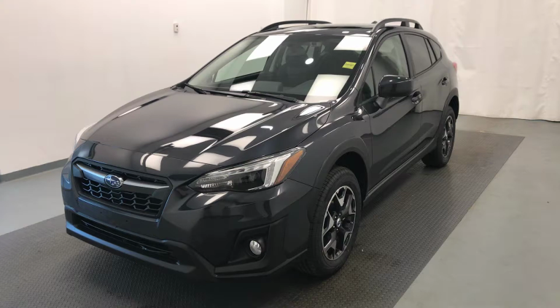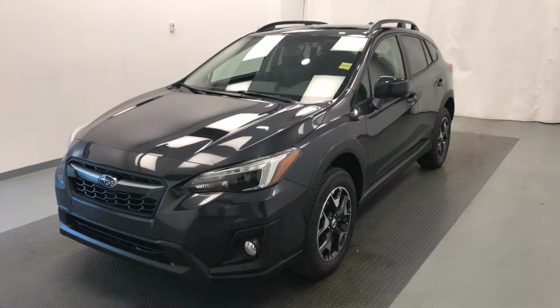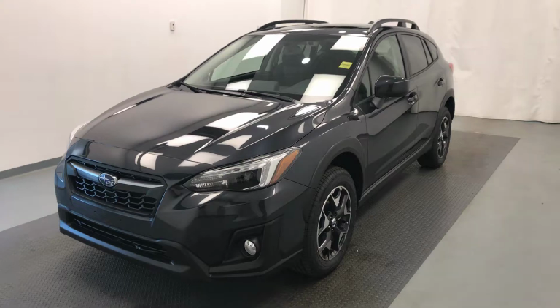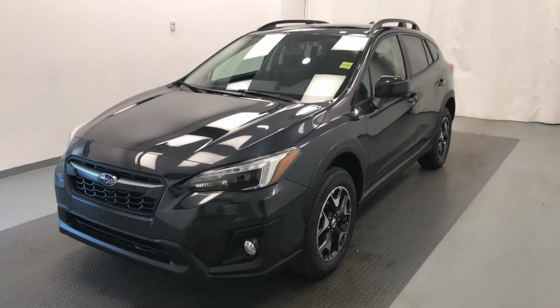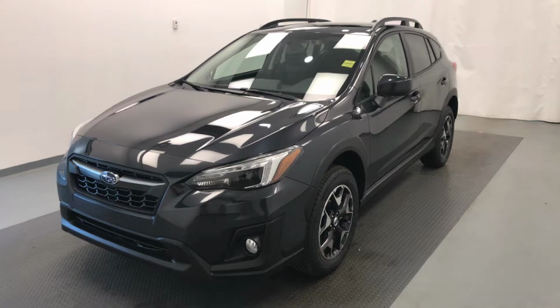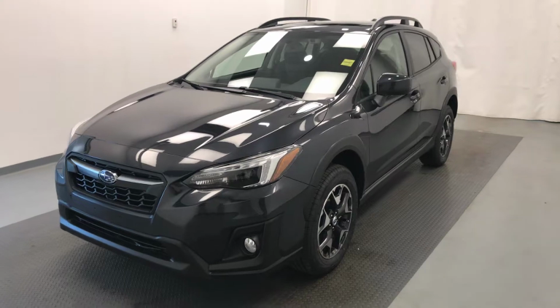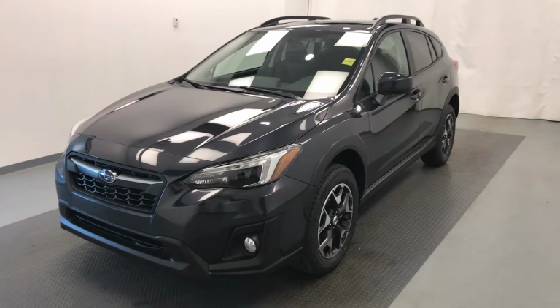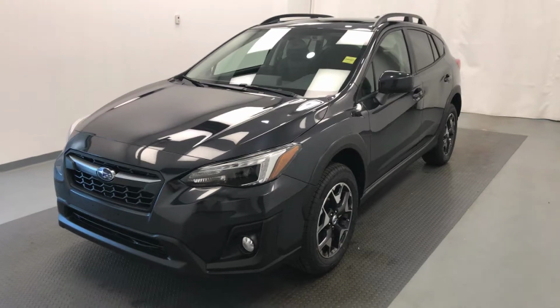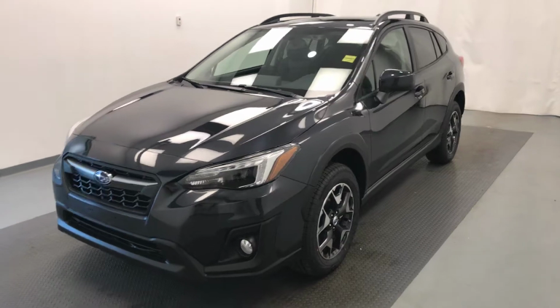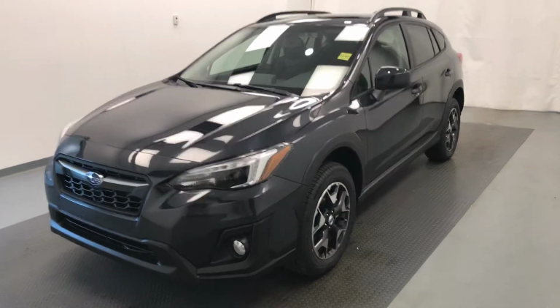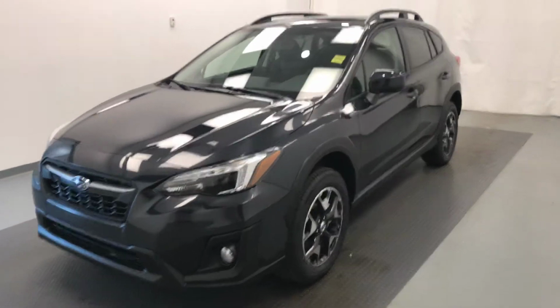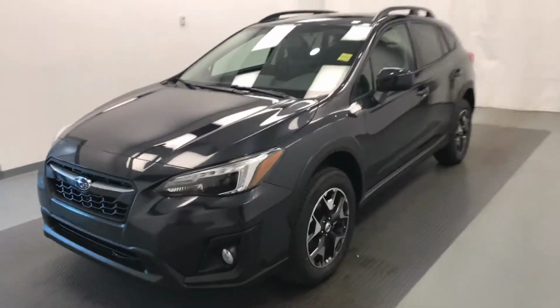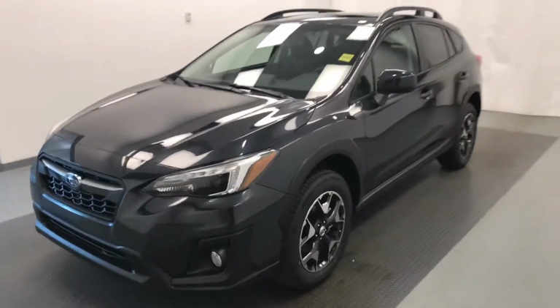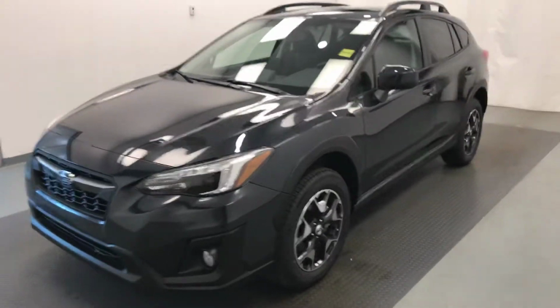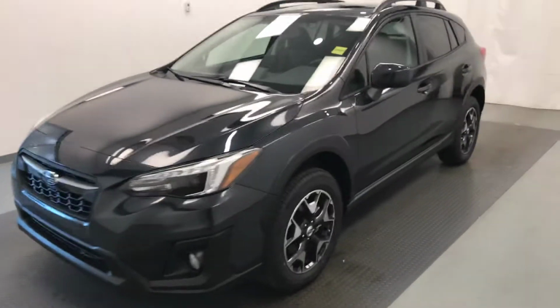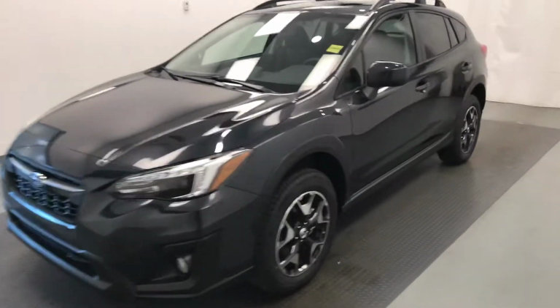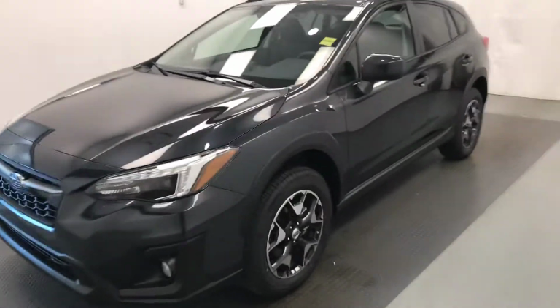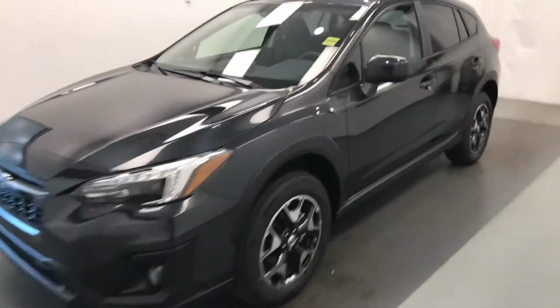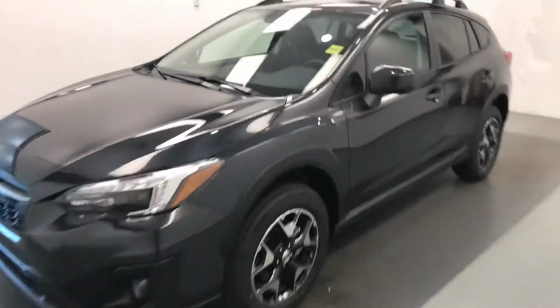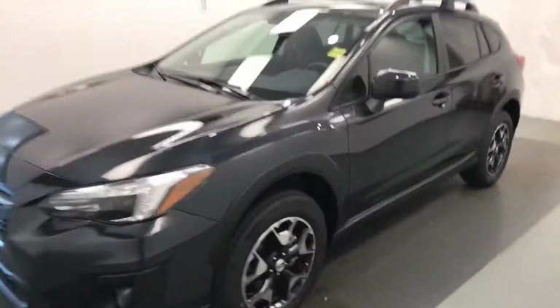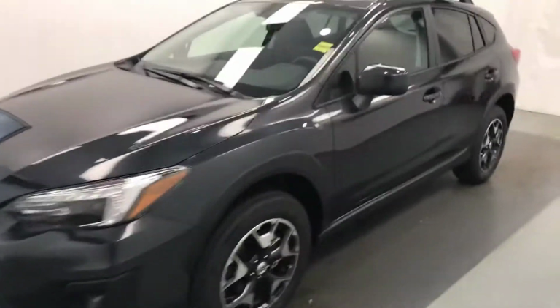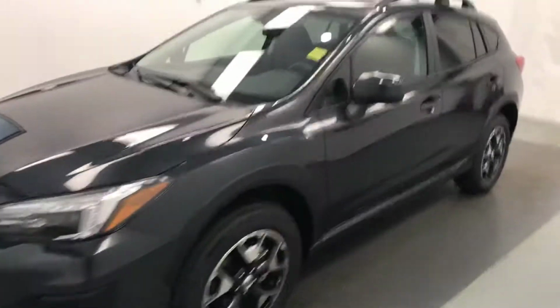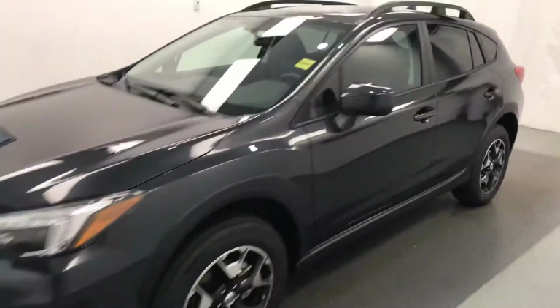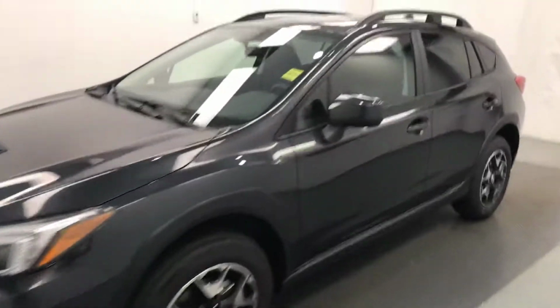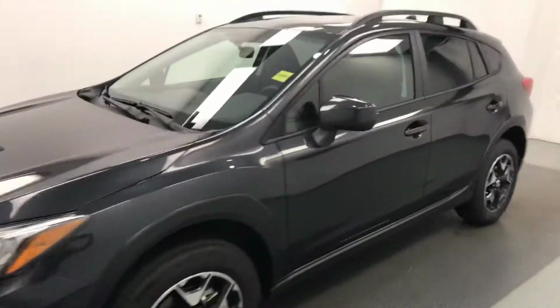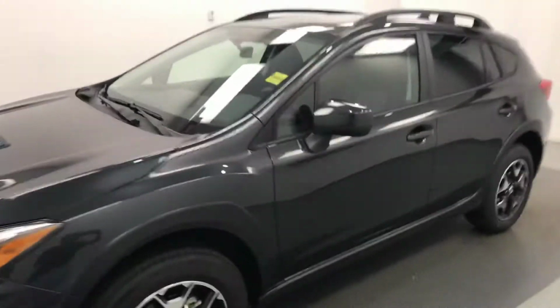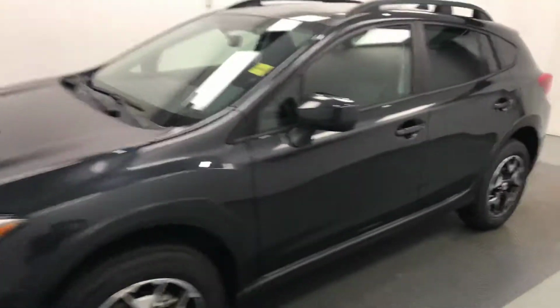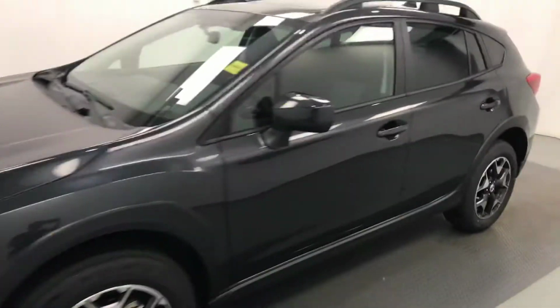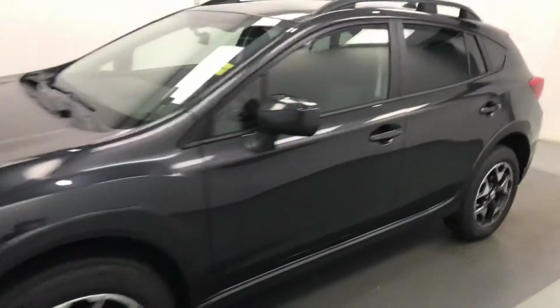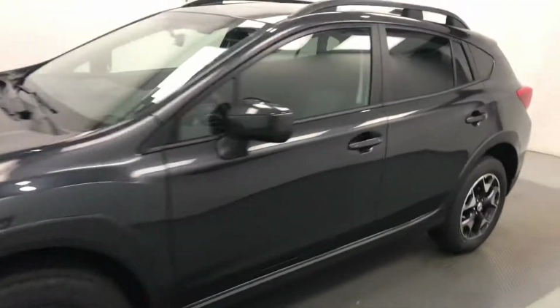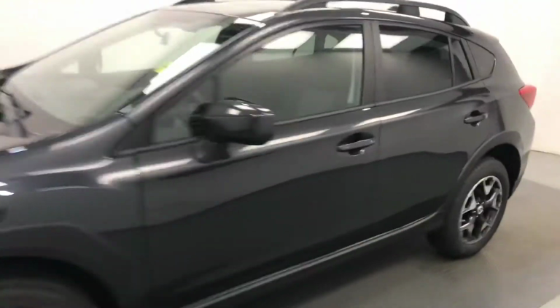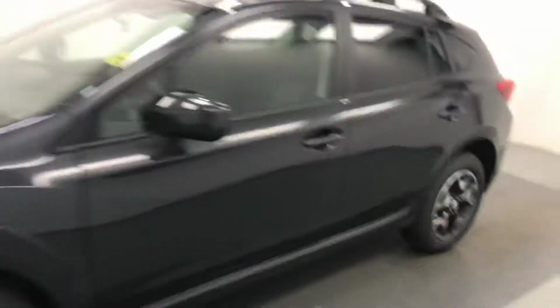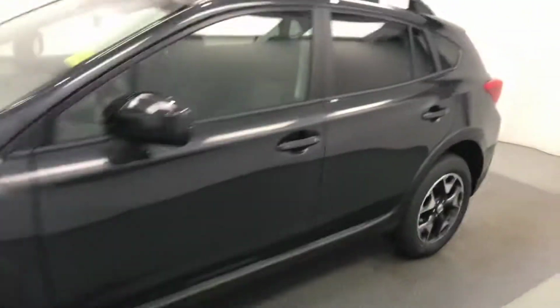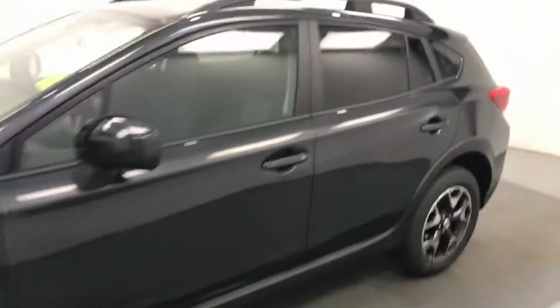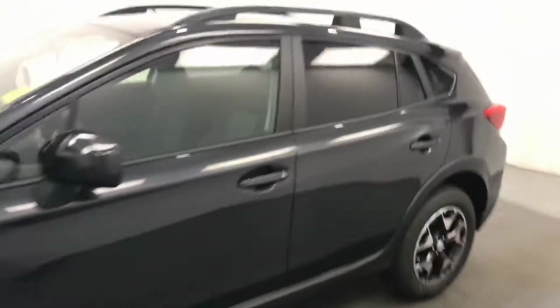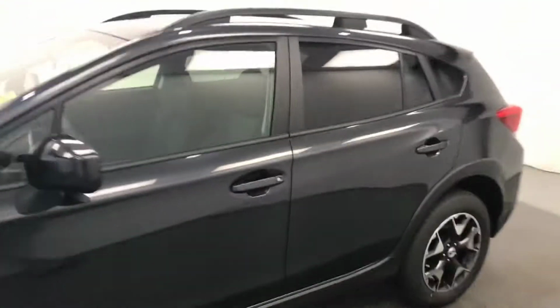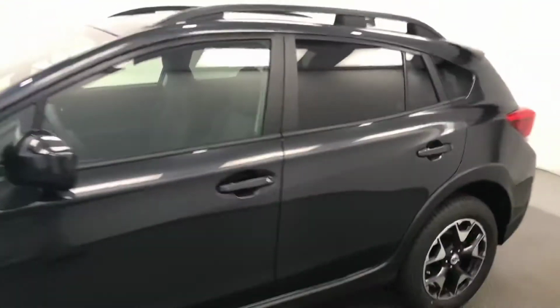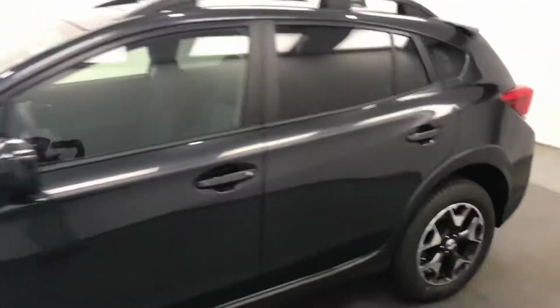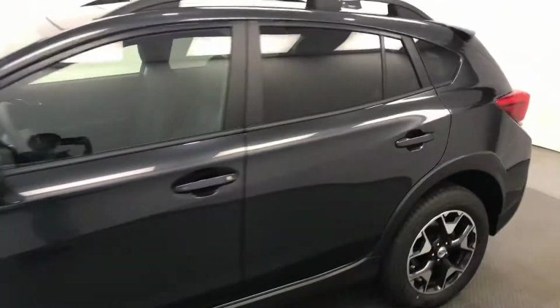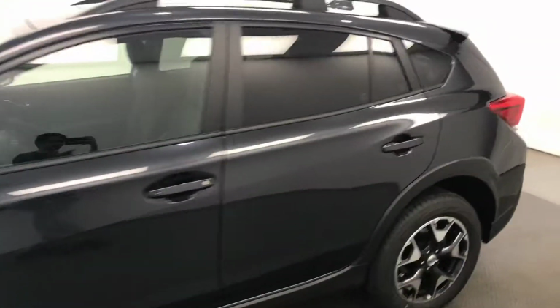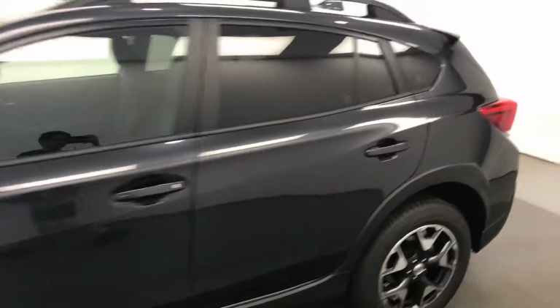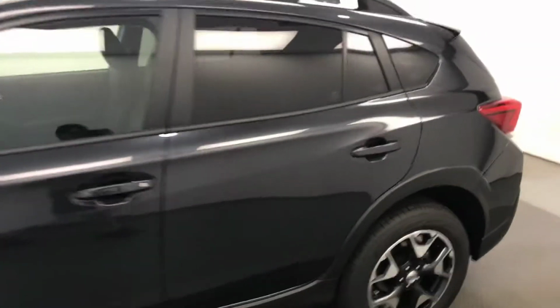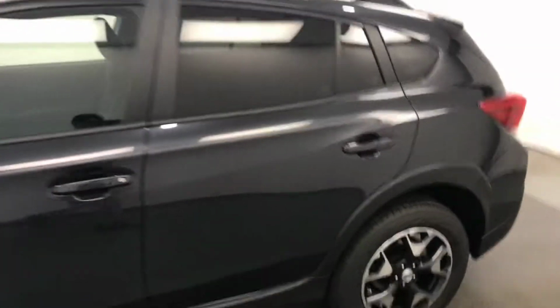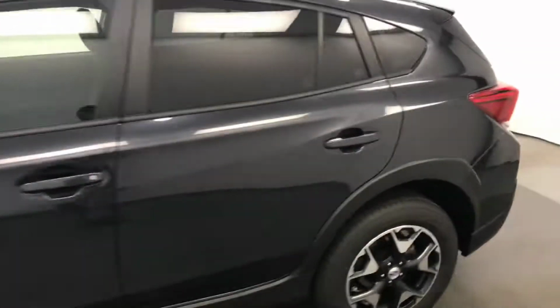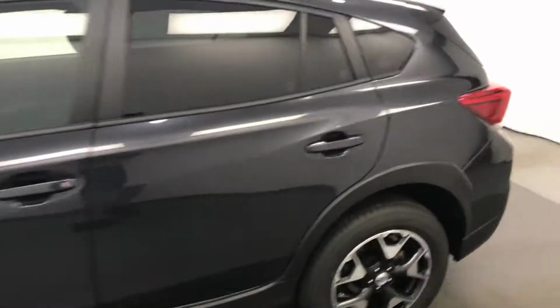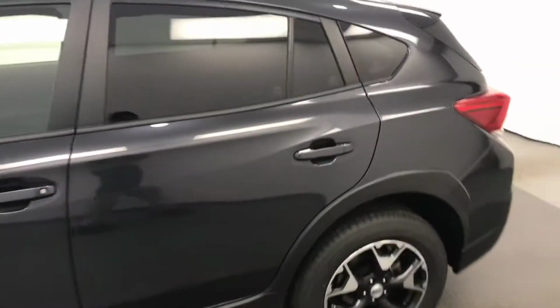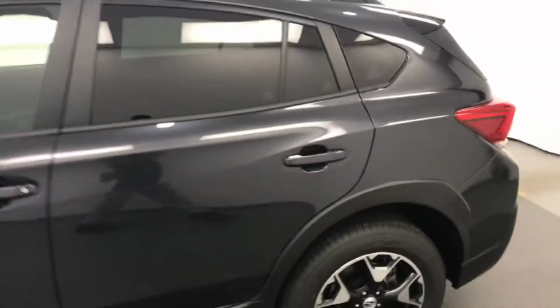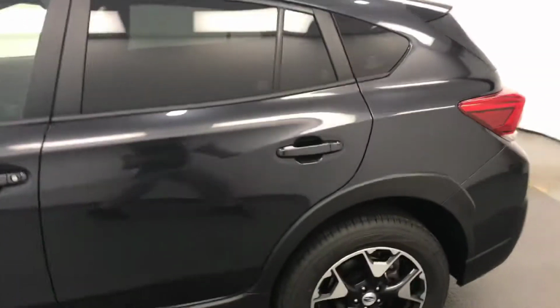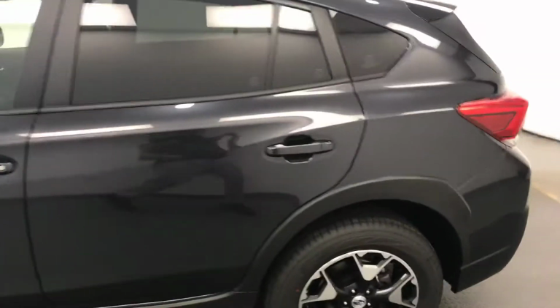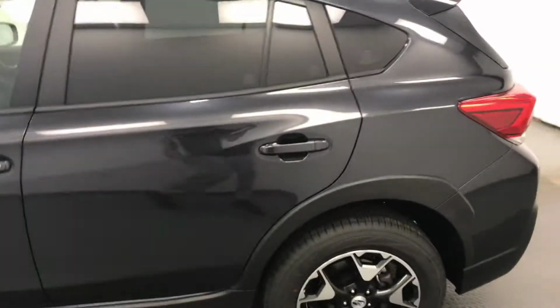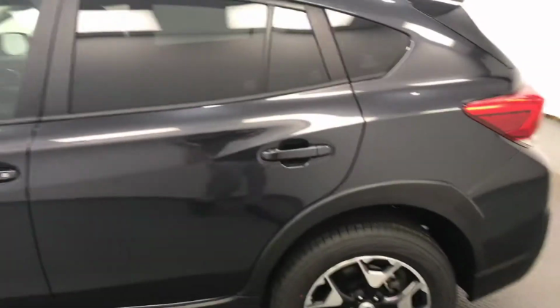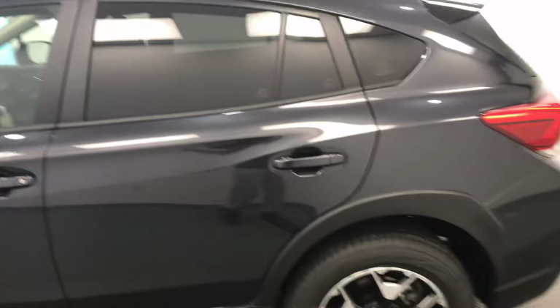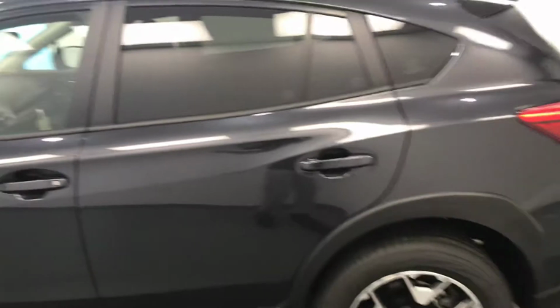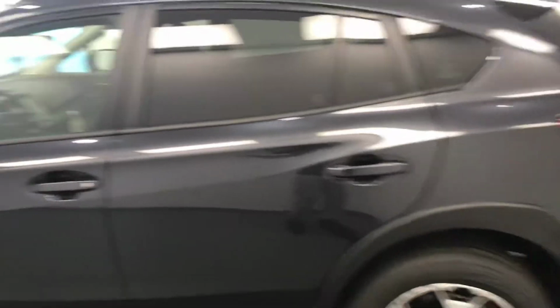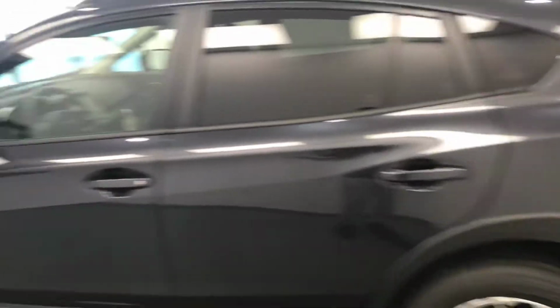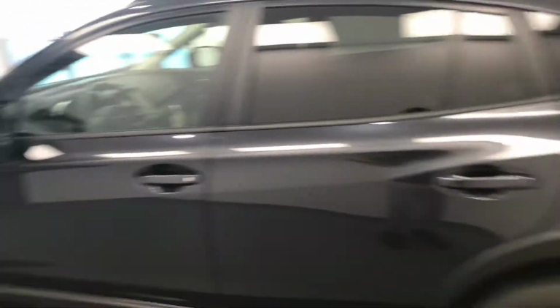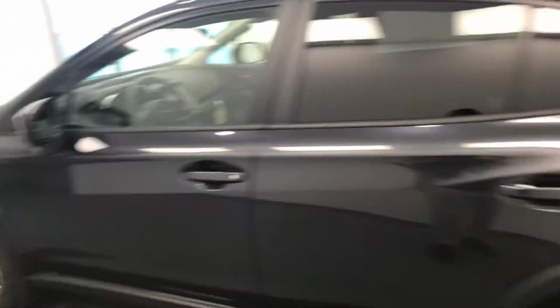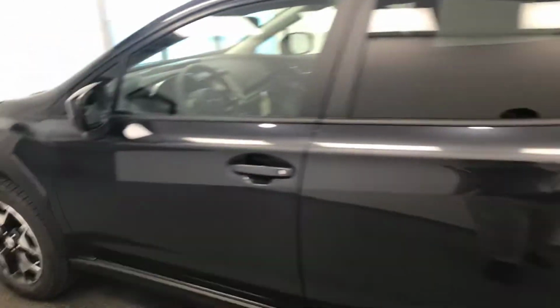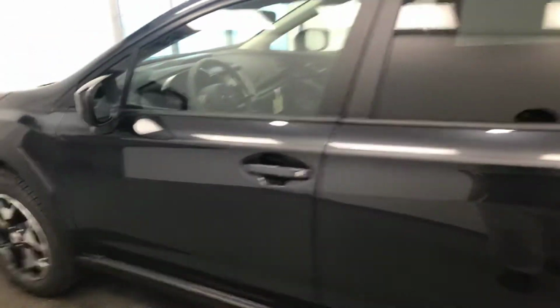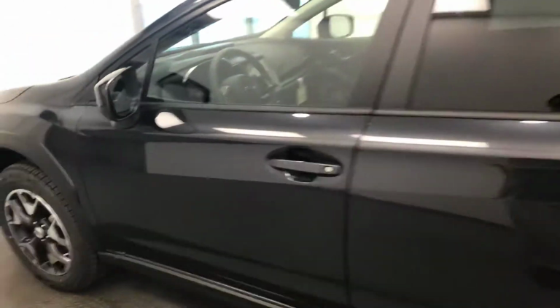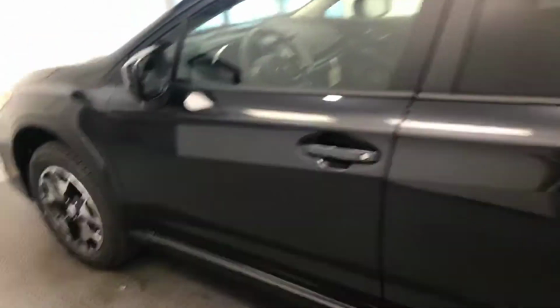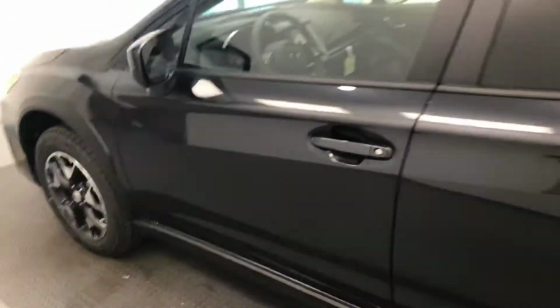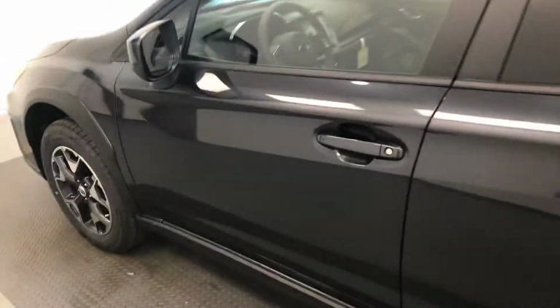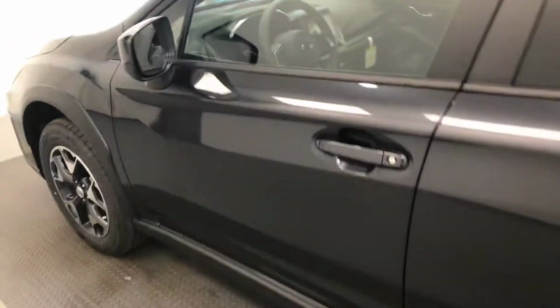Today we're reviewing stock number 194474 on a 2018 Subaru Crosstrek, and our exterior color is dark gray.